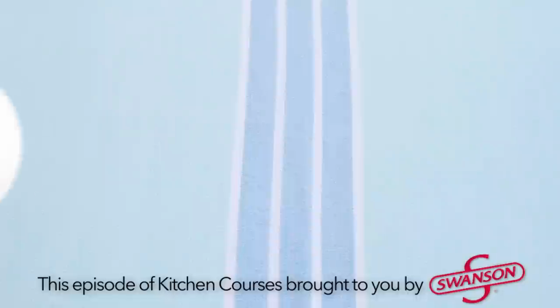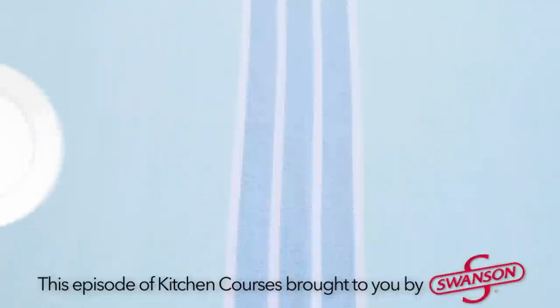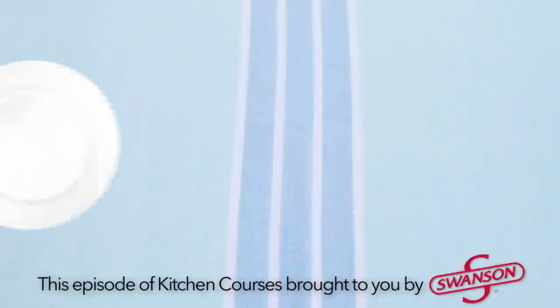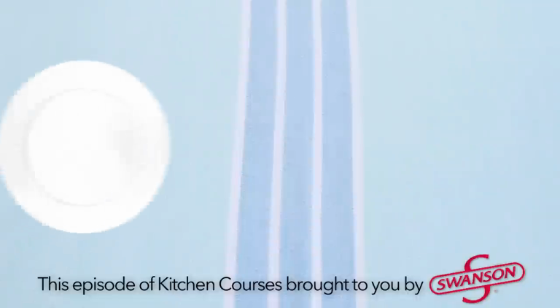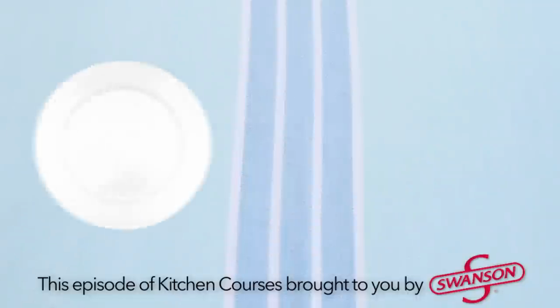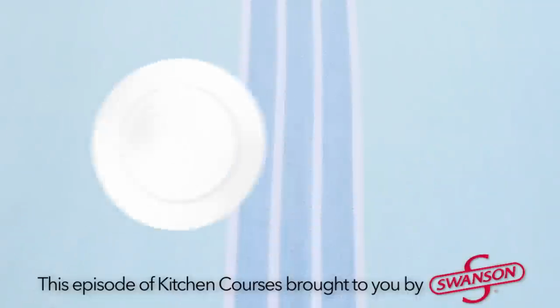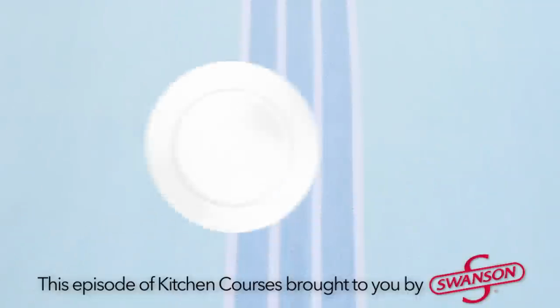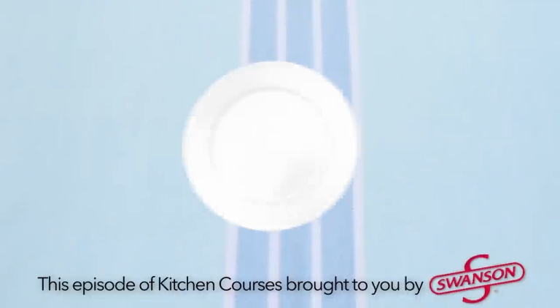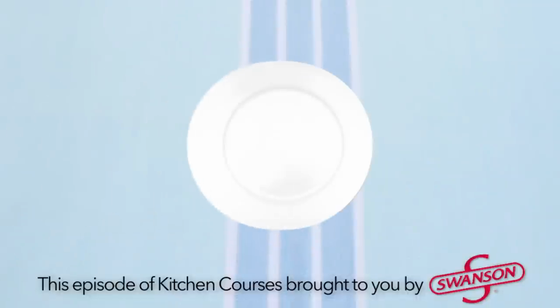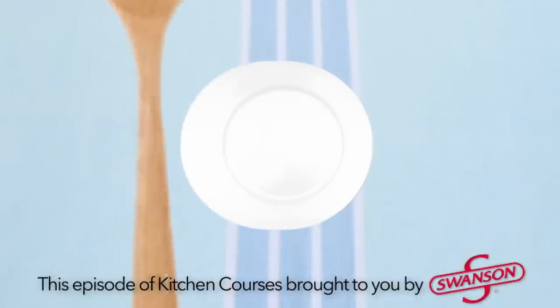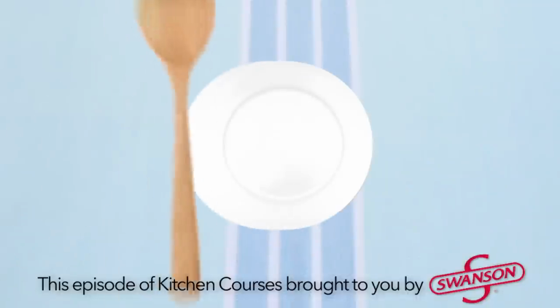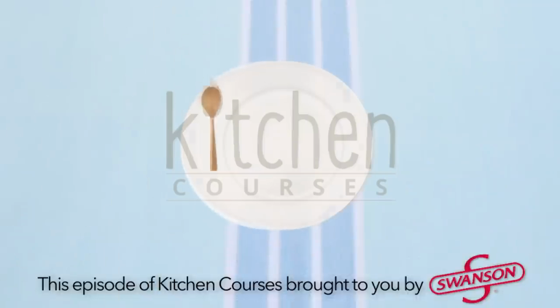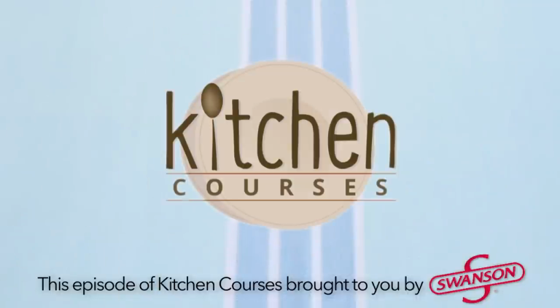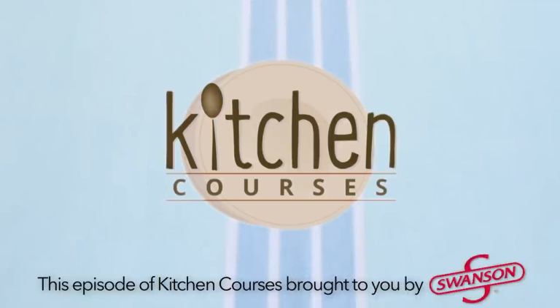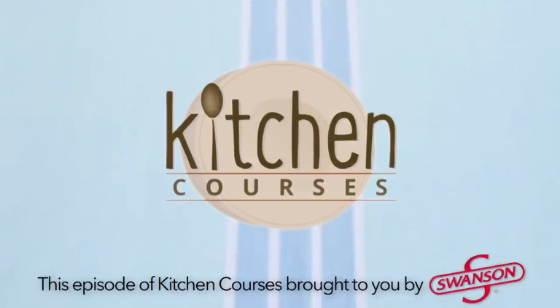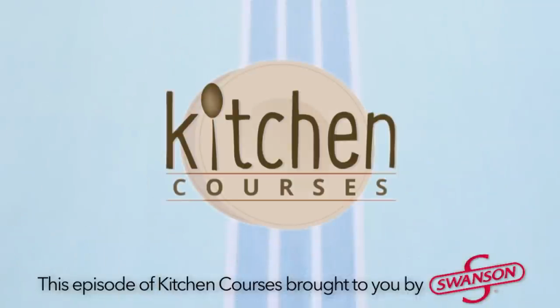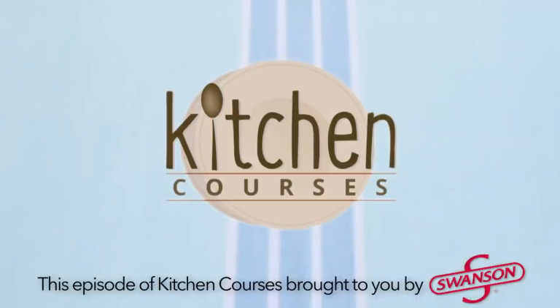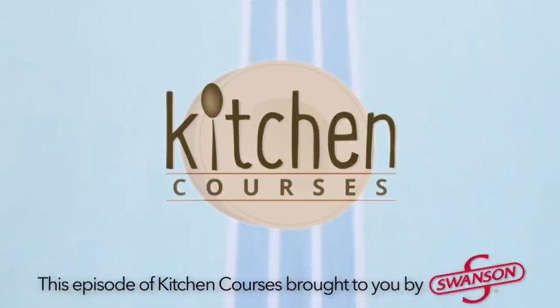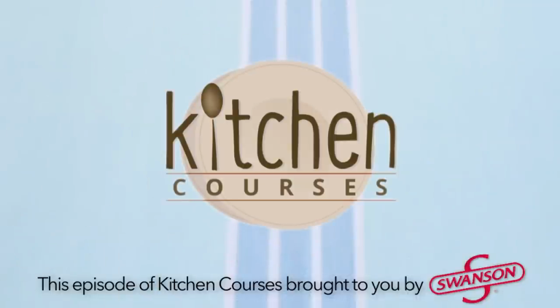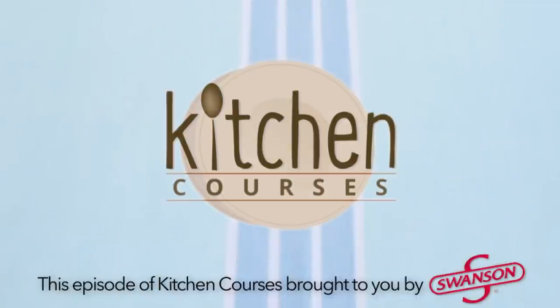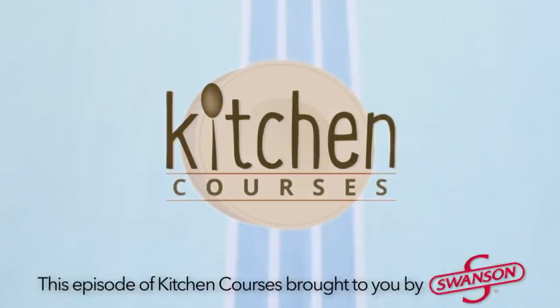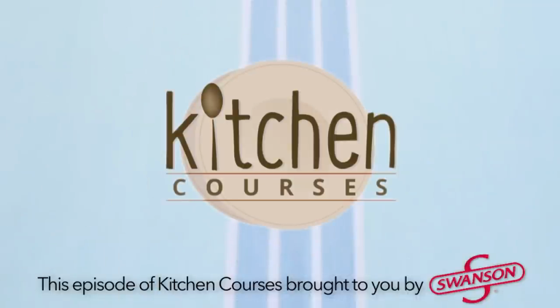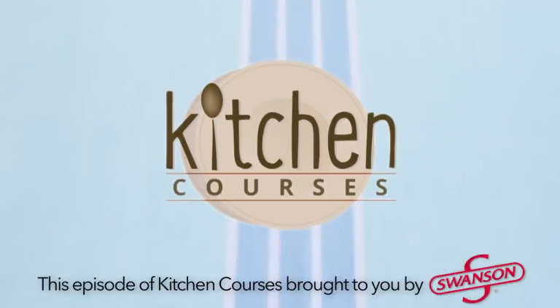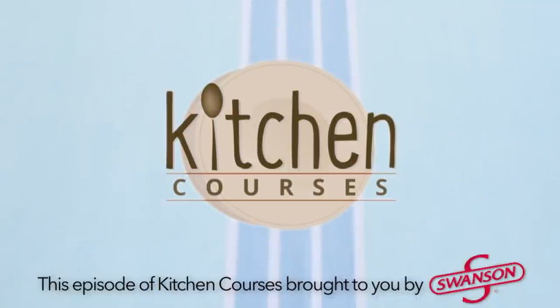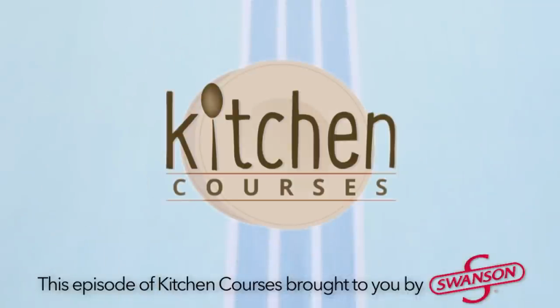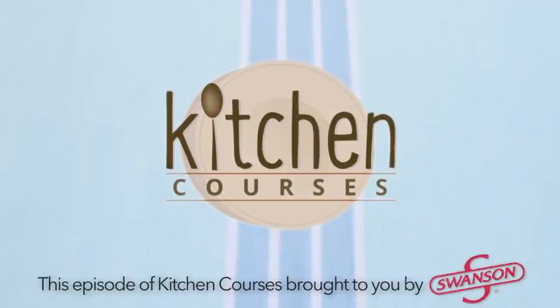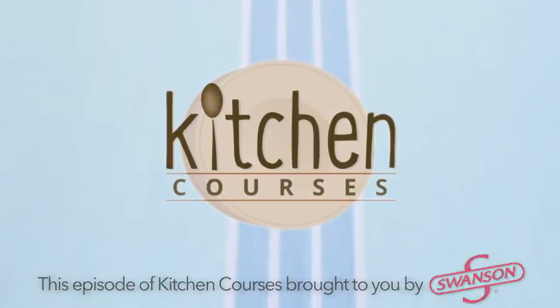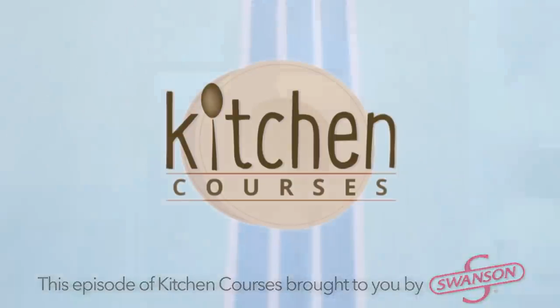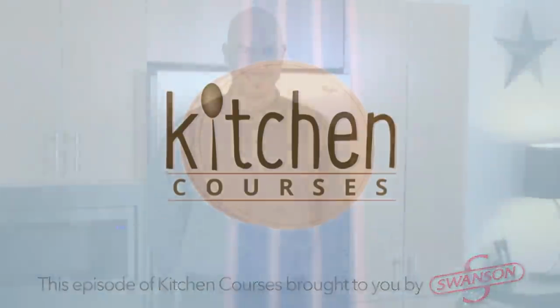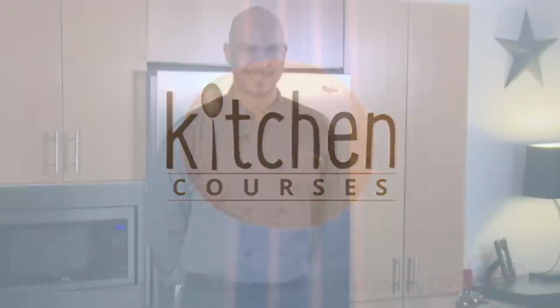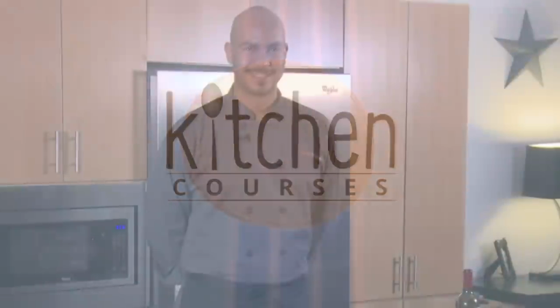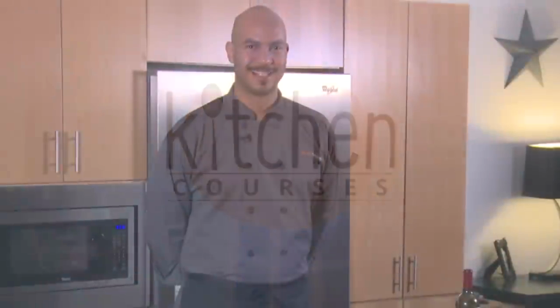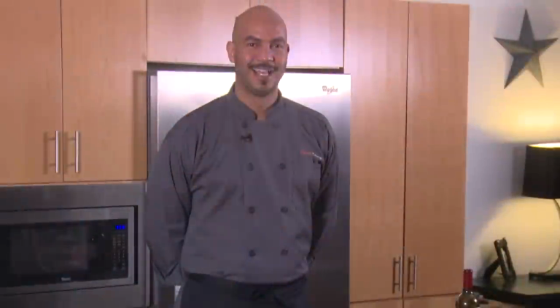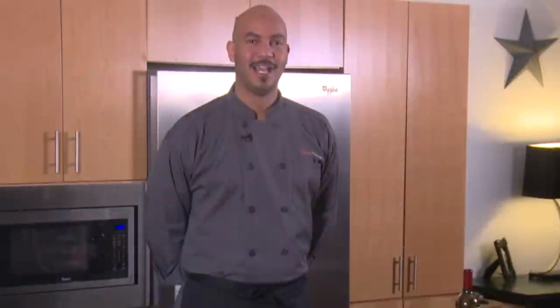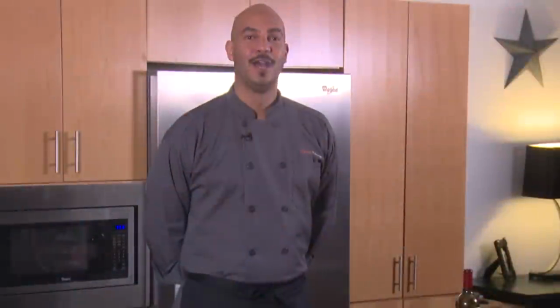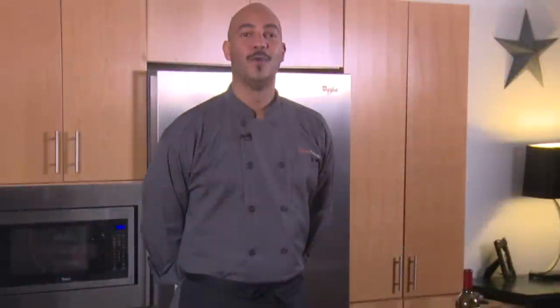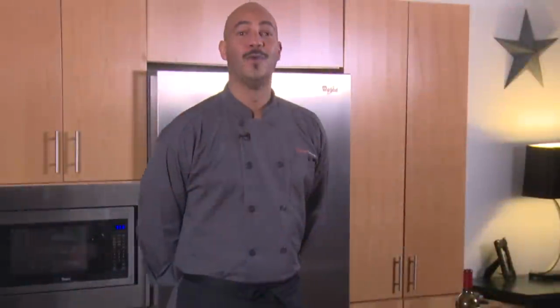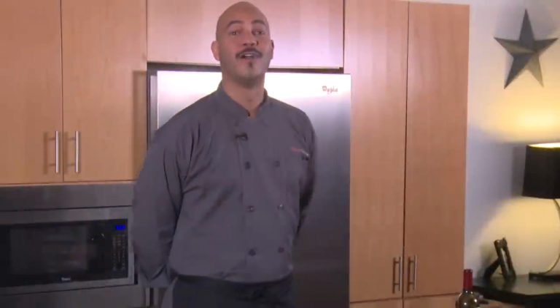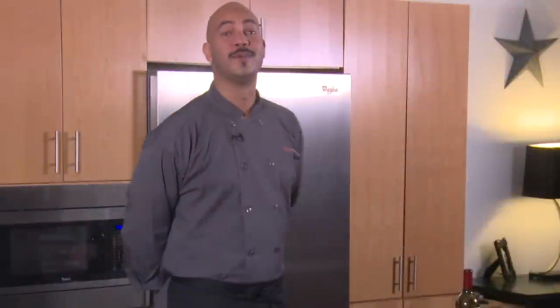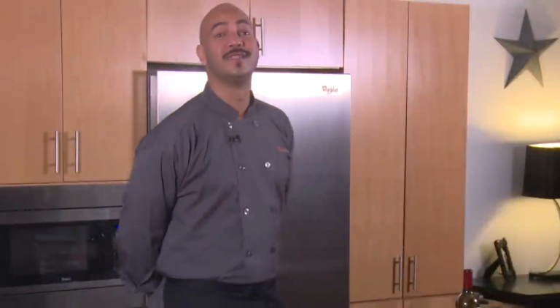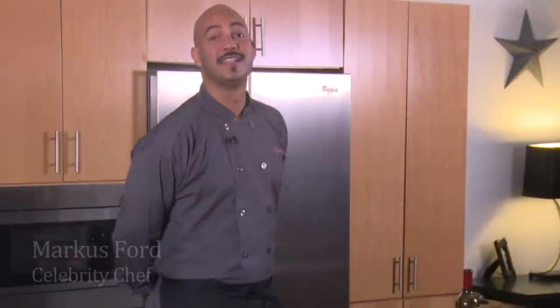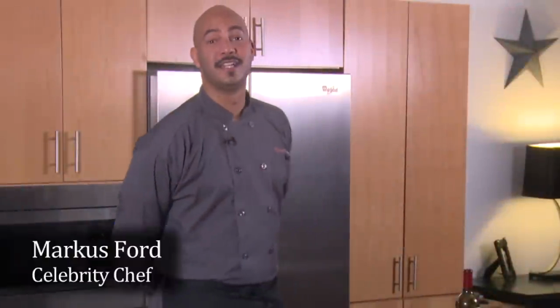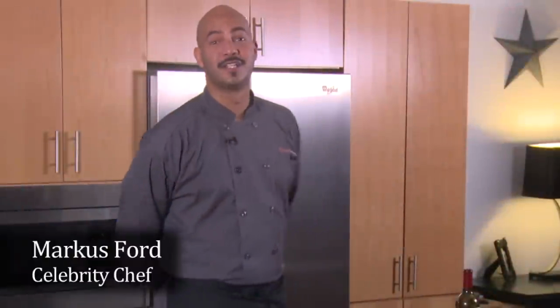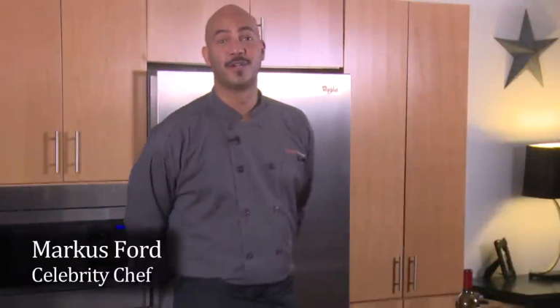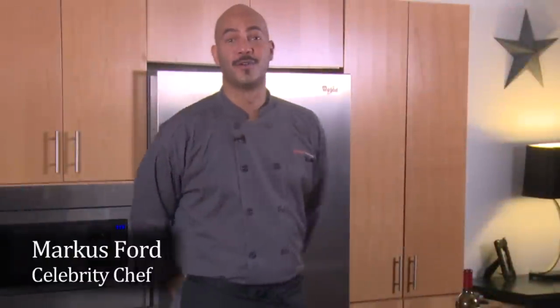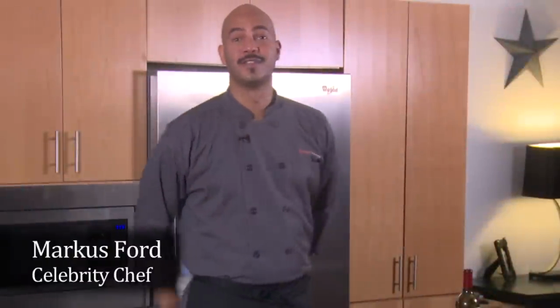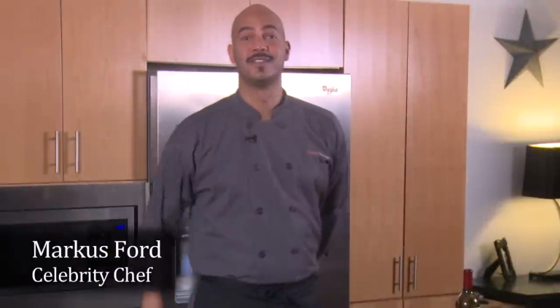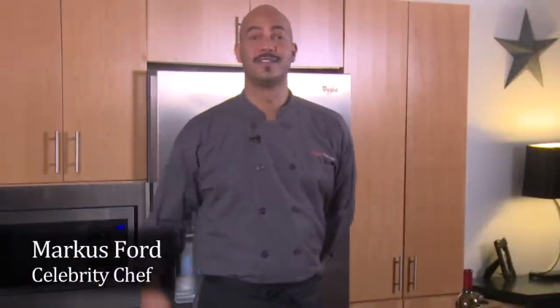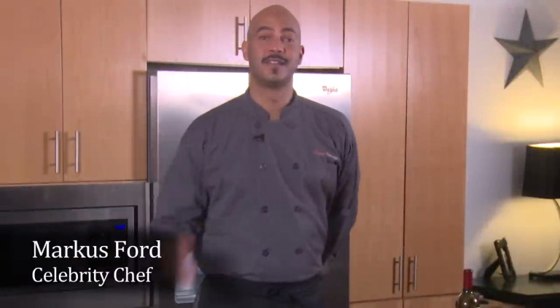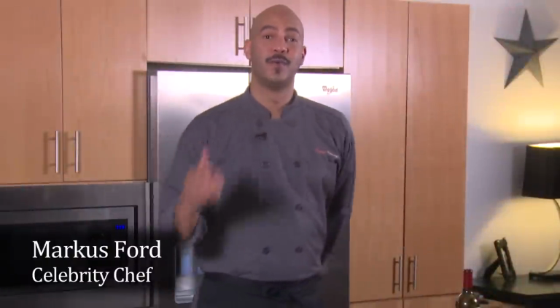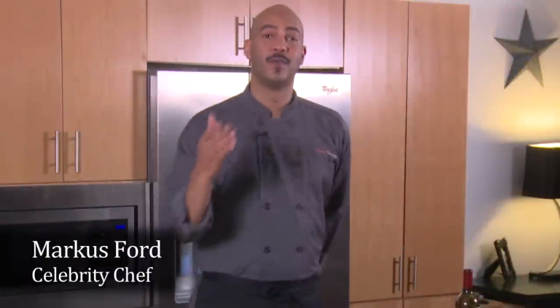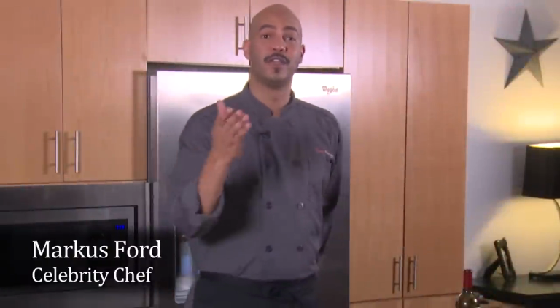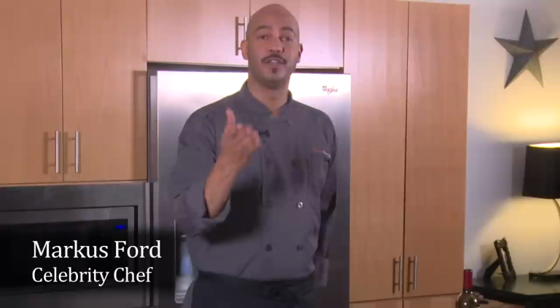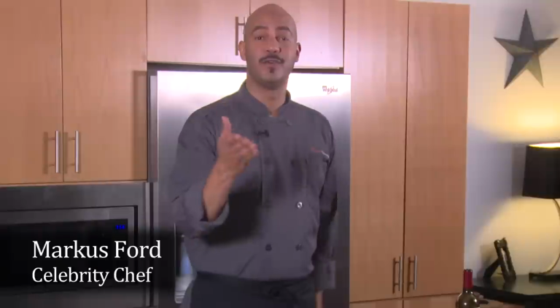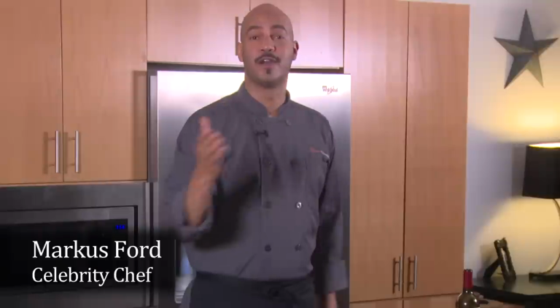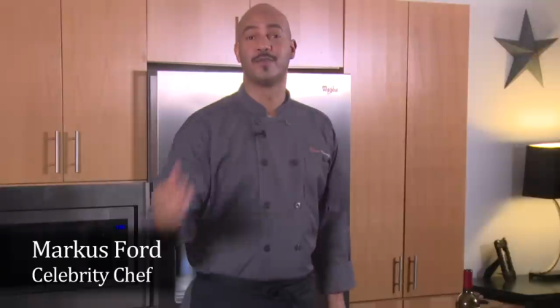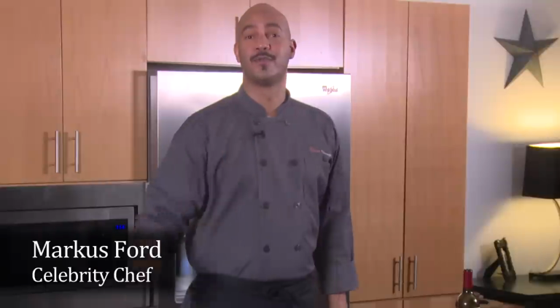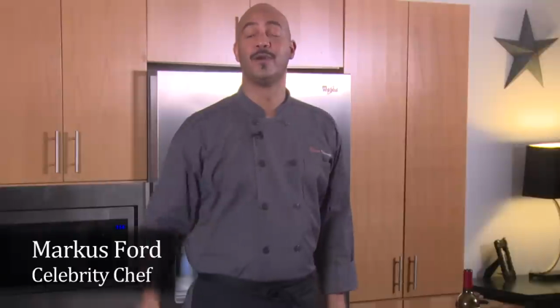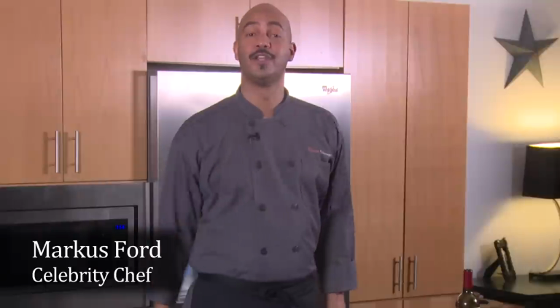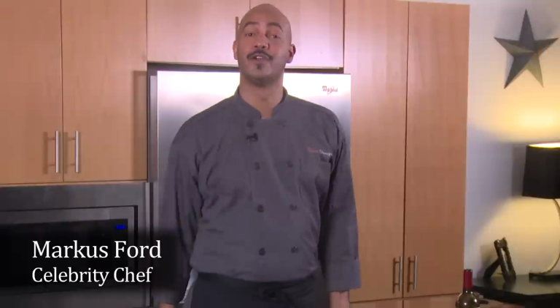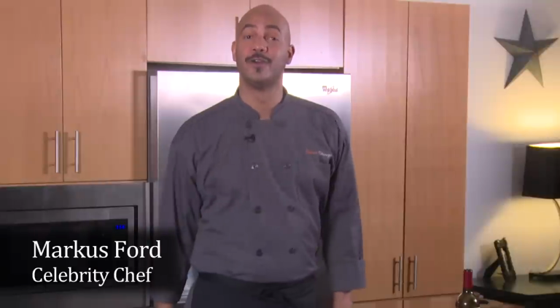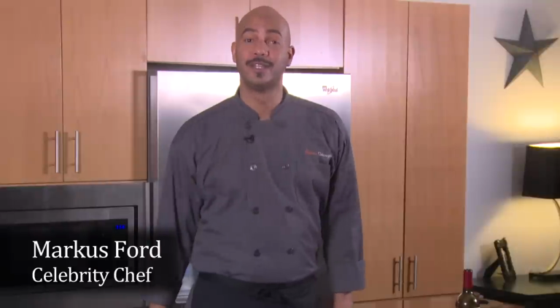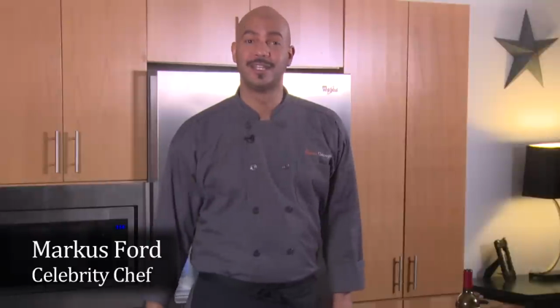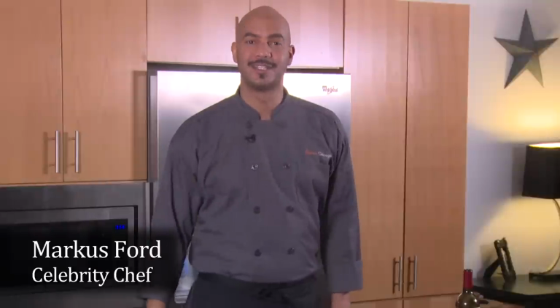This episode of Kitchen Courses was brought to you by Swanson. Welcome to Kitchen Courses, where you are the pro in your own kitchen.